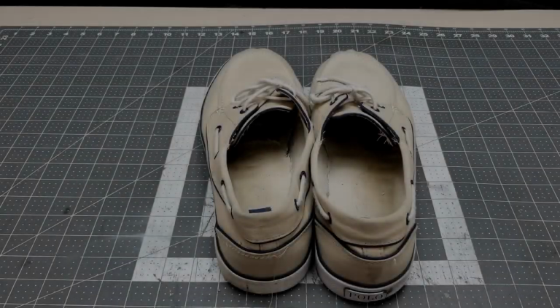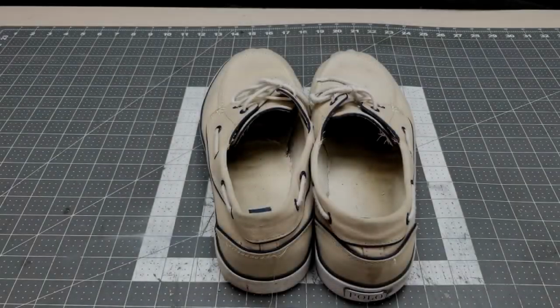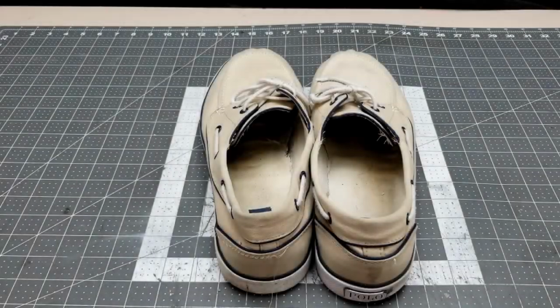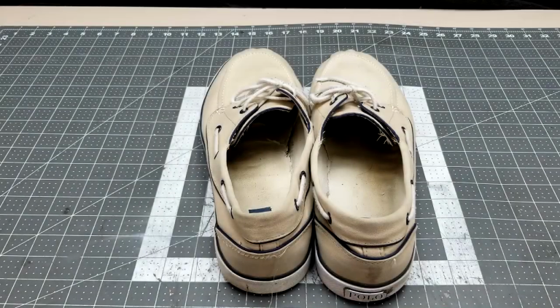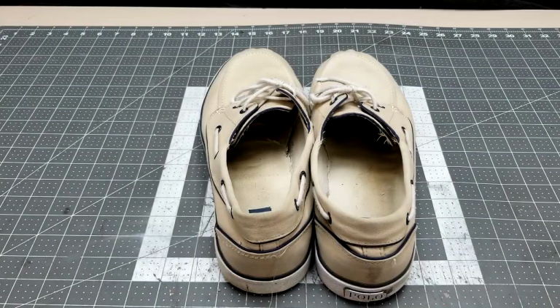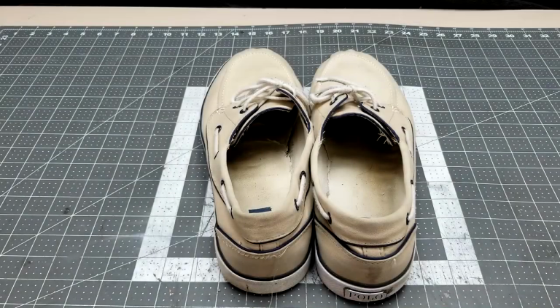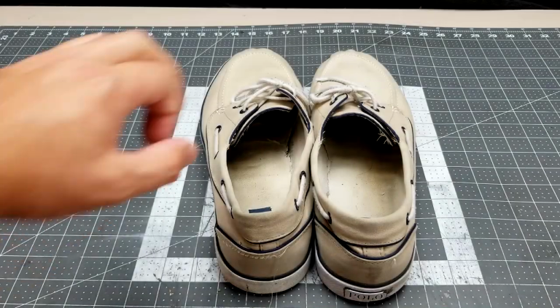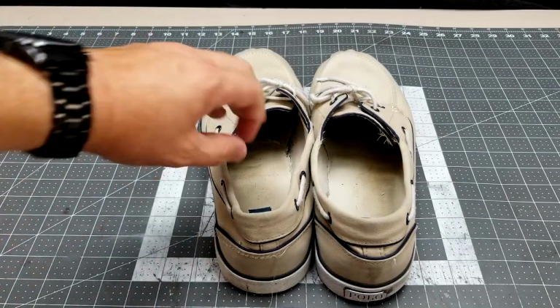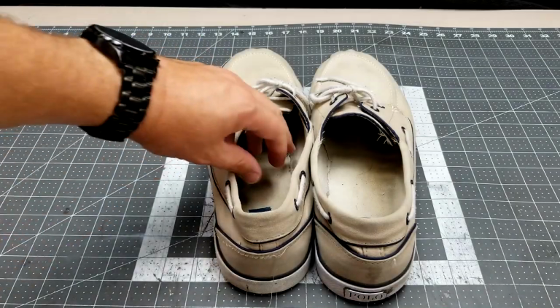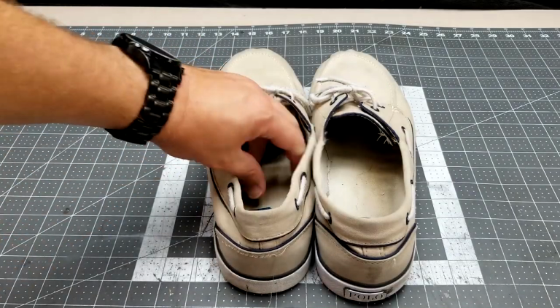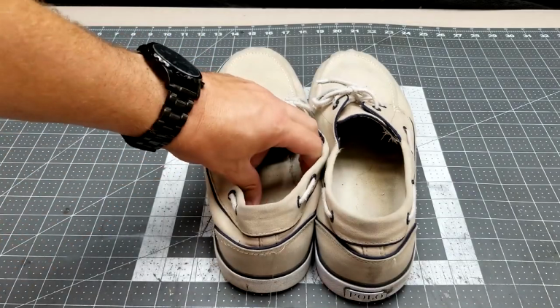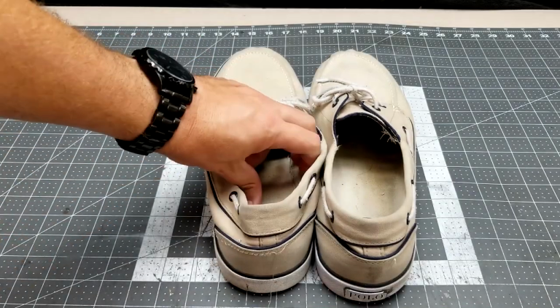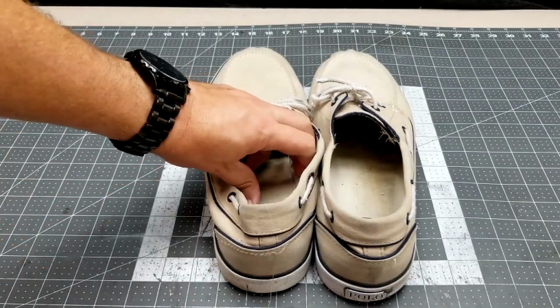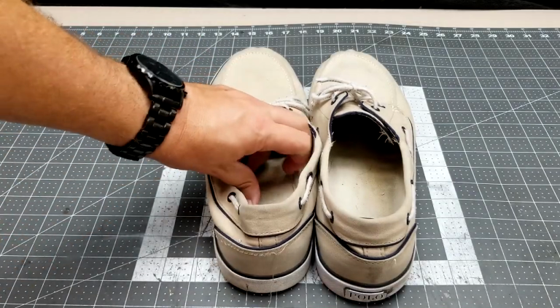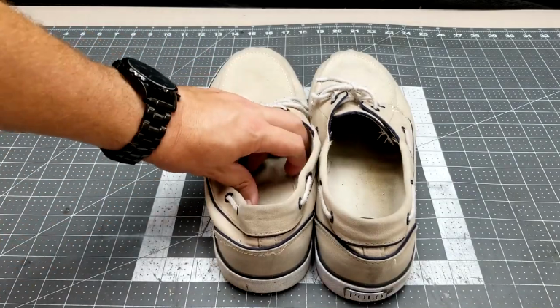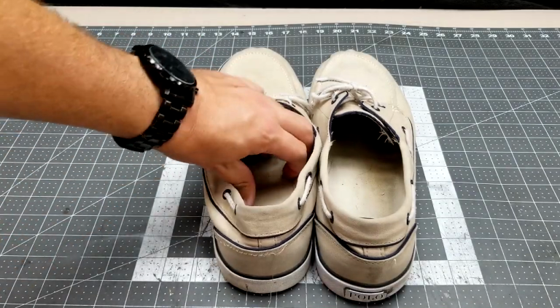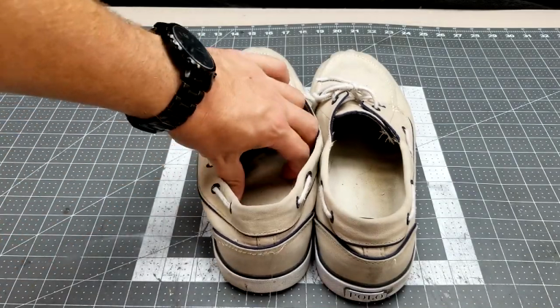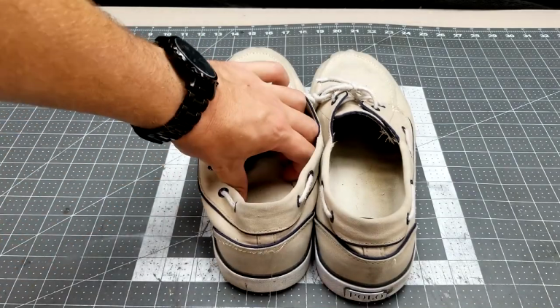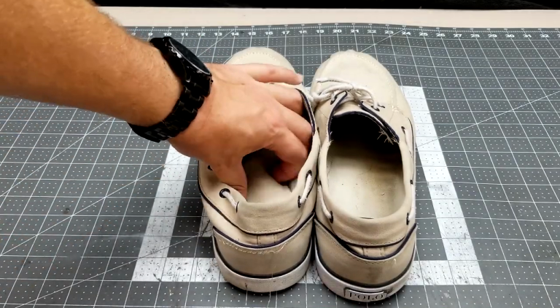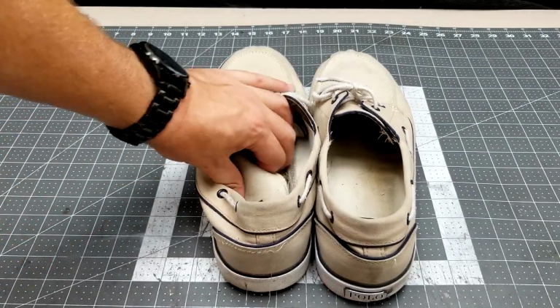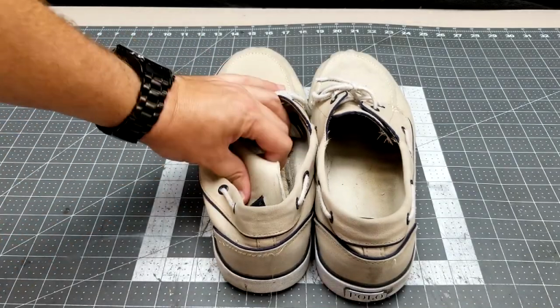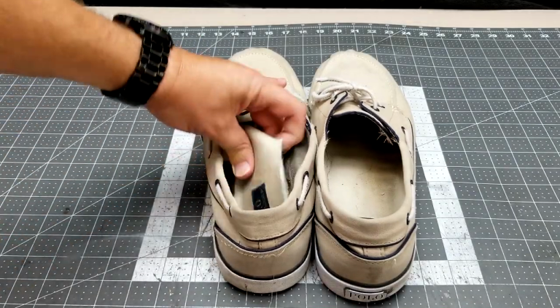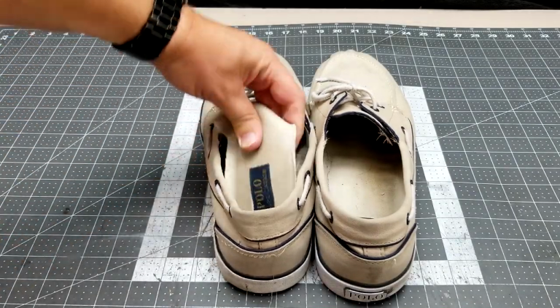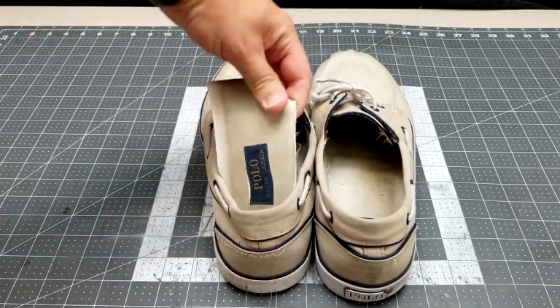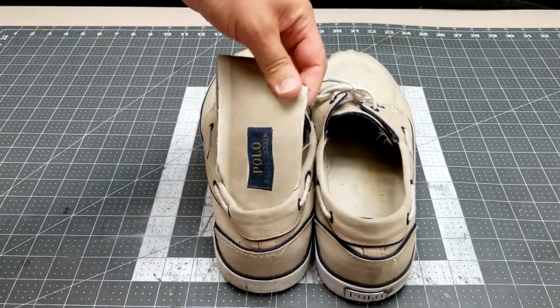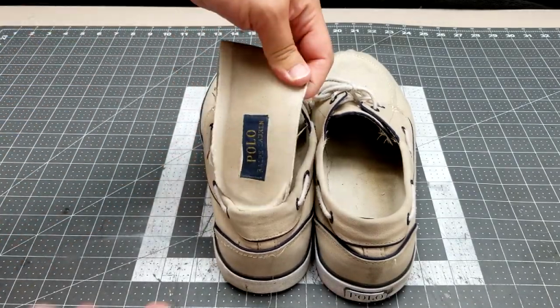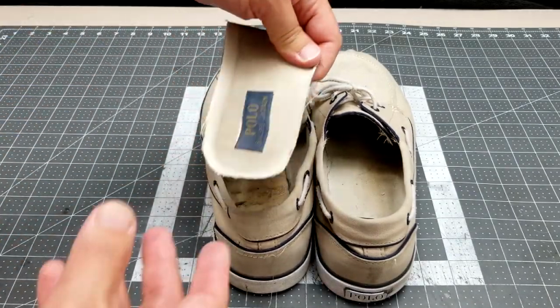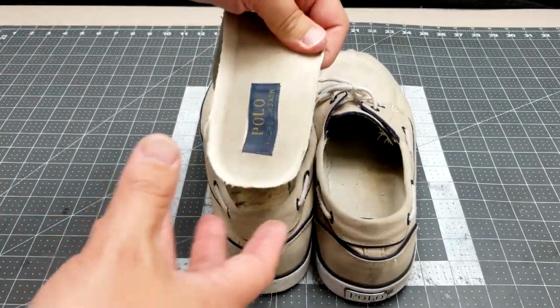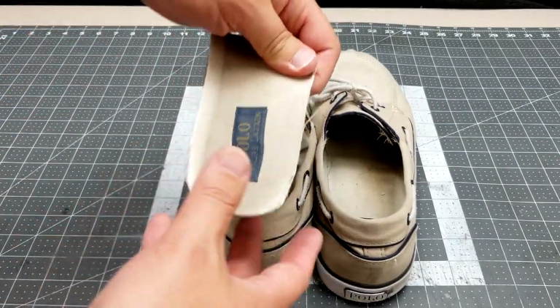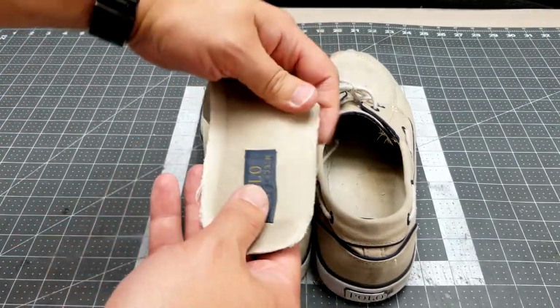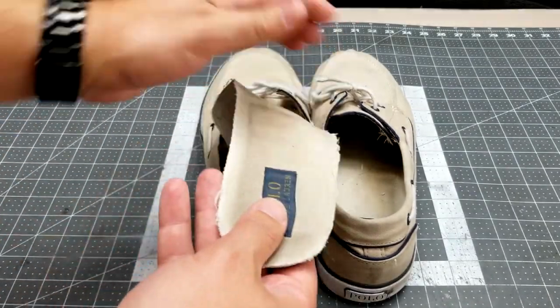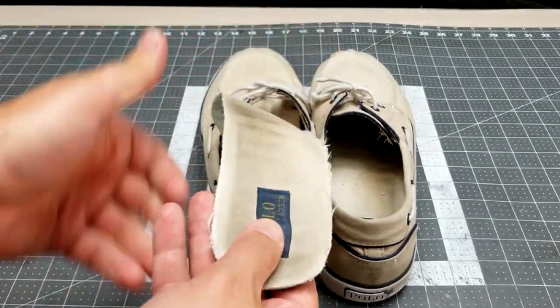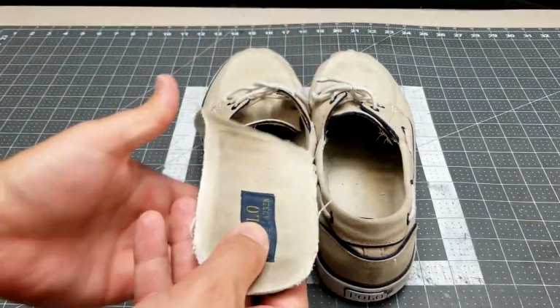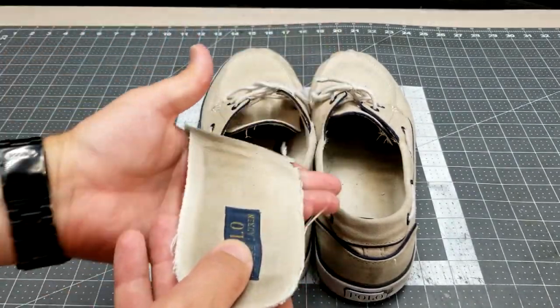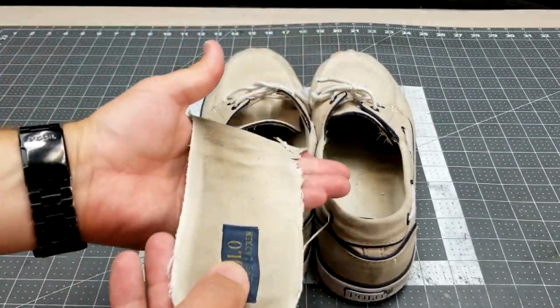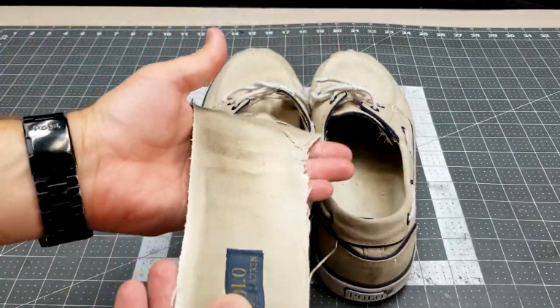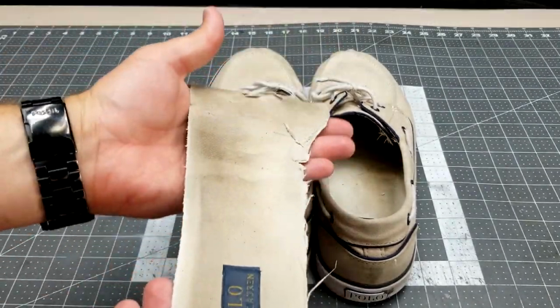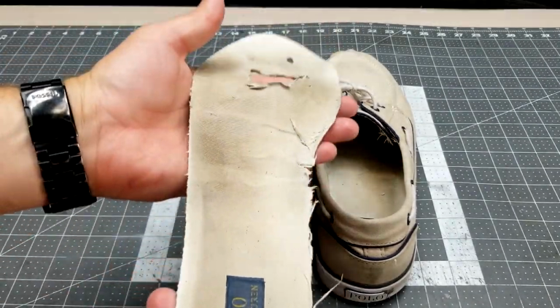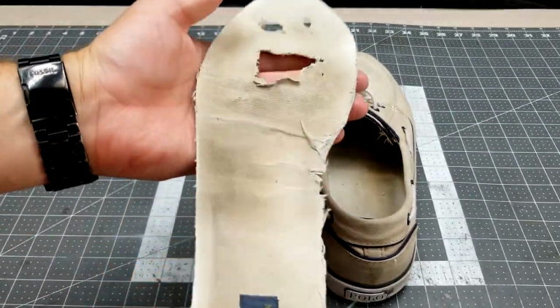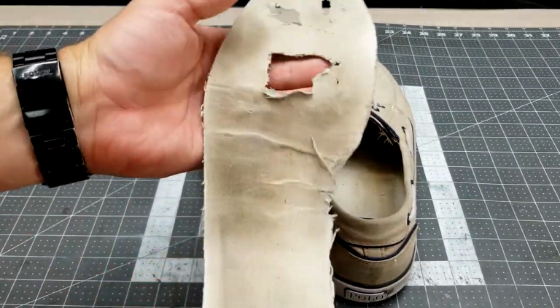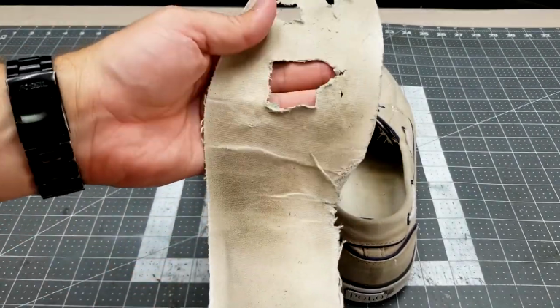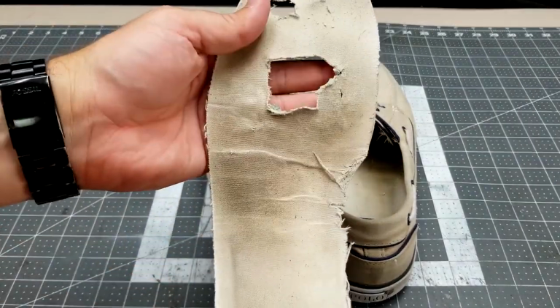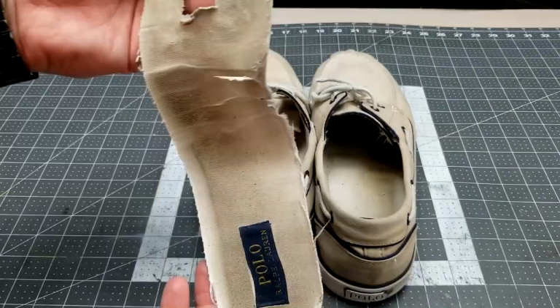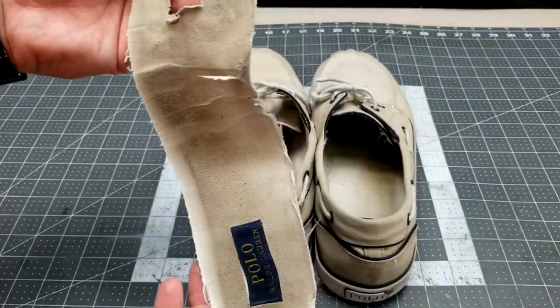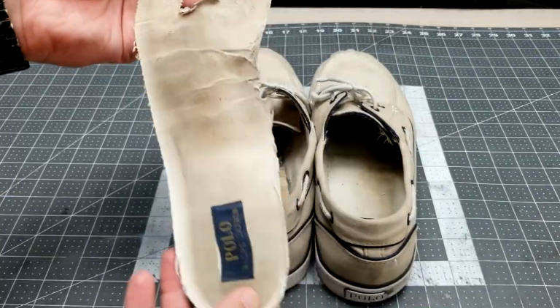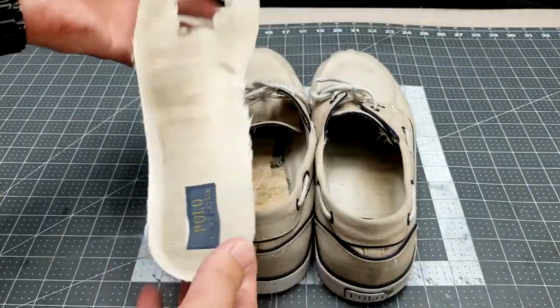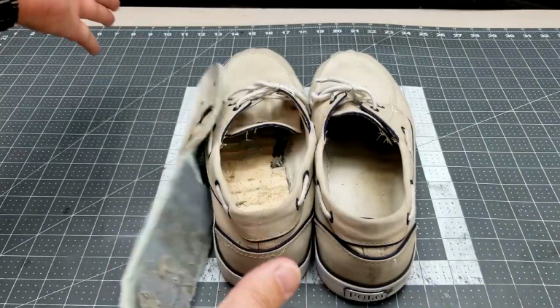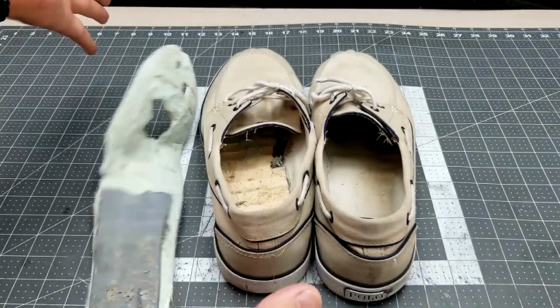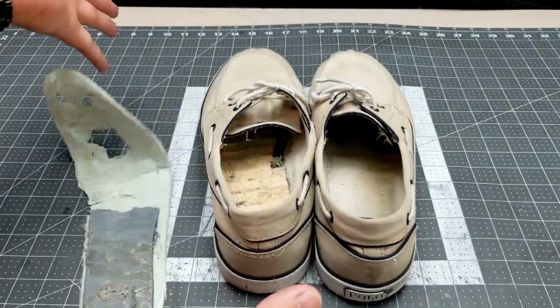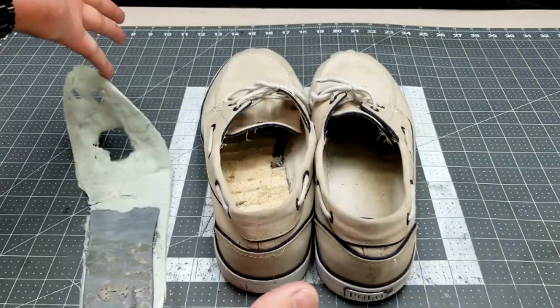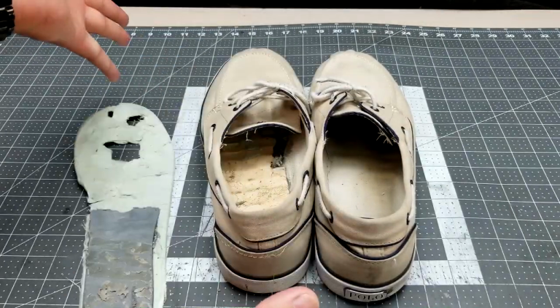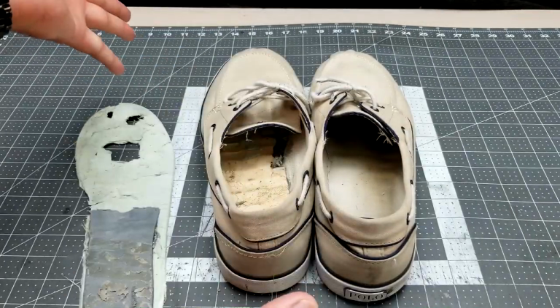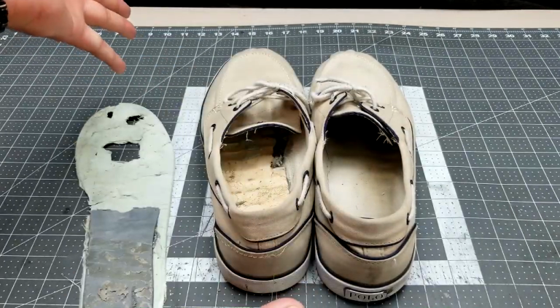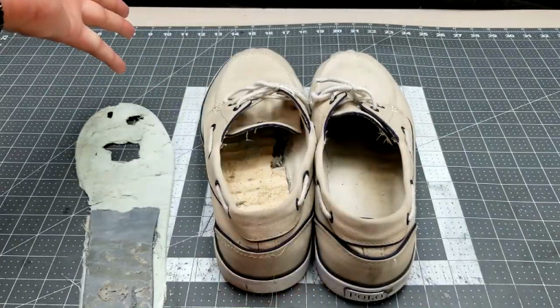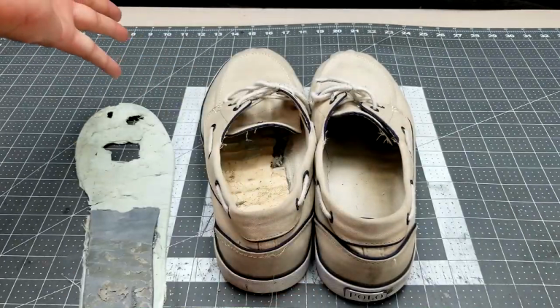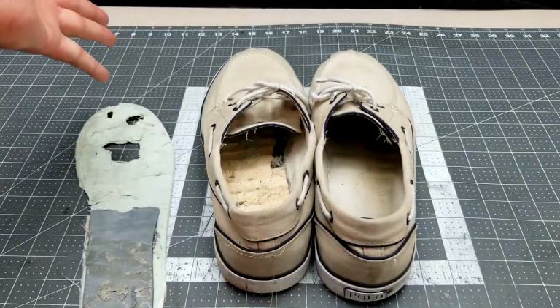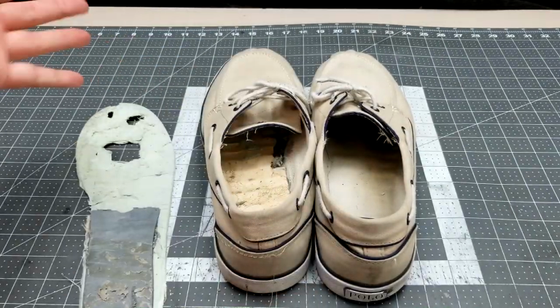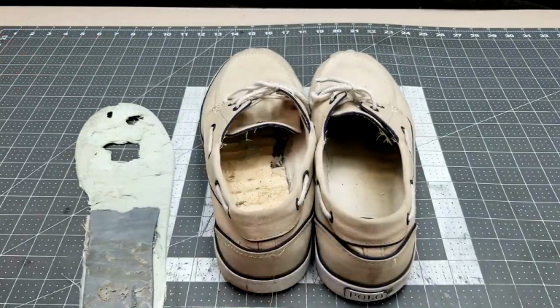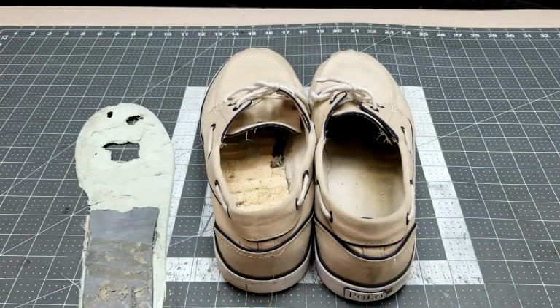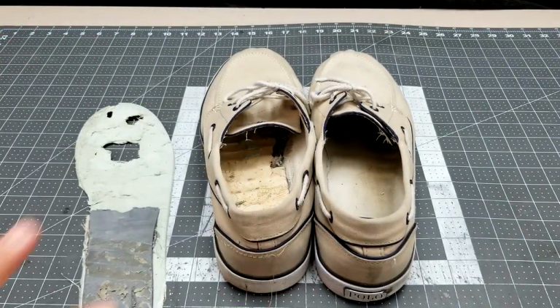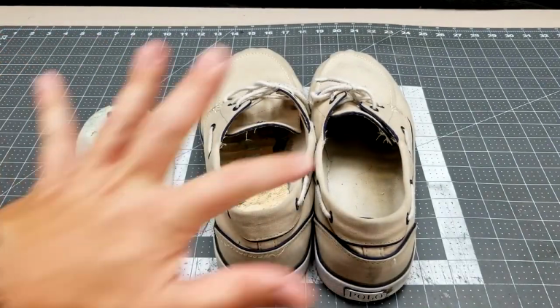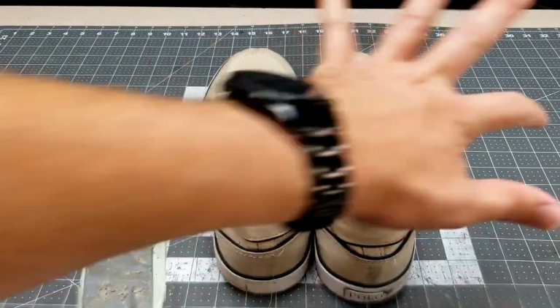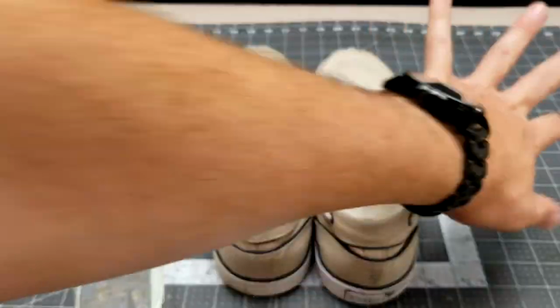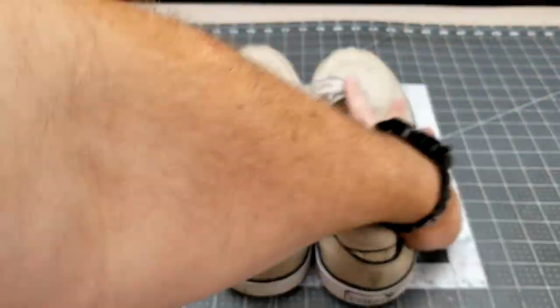When it comes to shoes, they're only as comfortable as the sole they're made with. These boat shoes had cheap soles with very little foam padding.